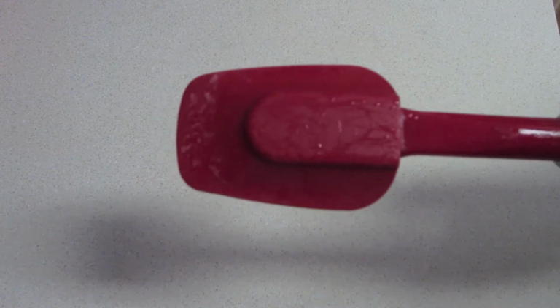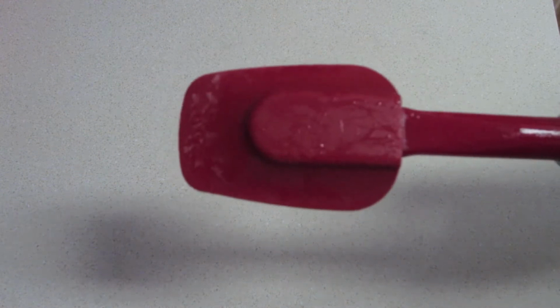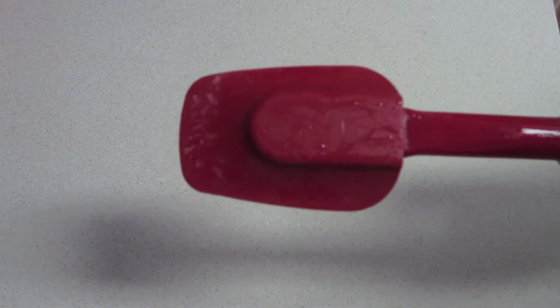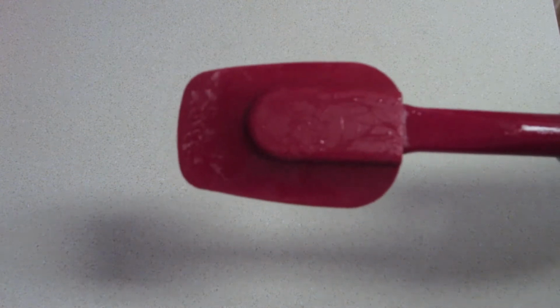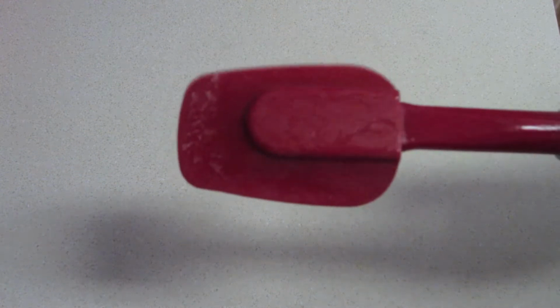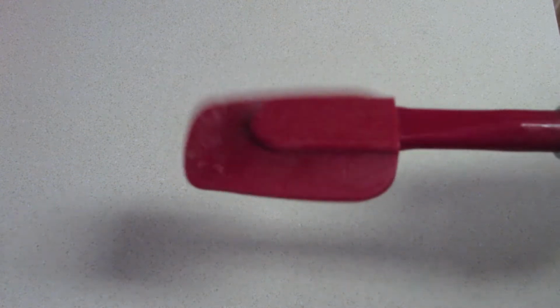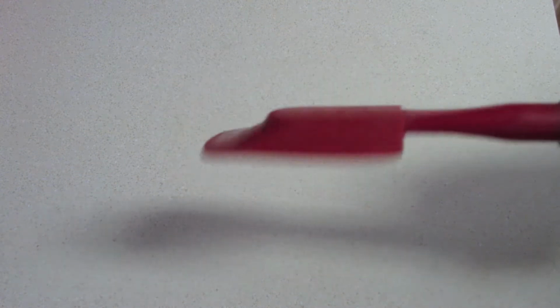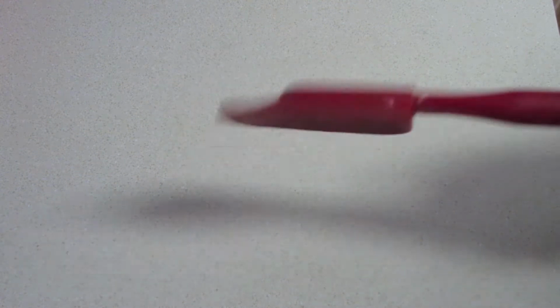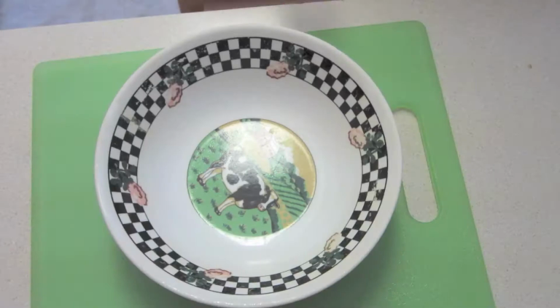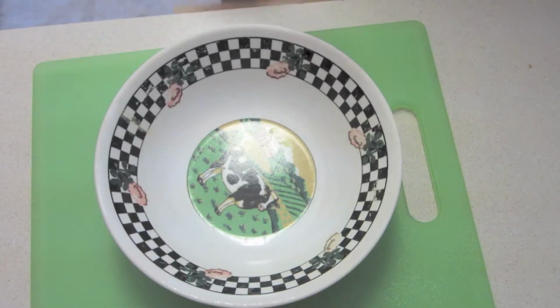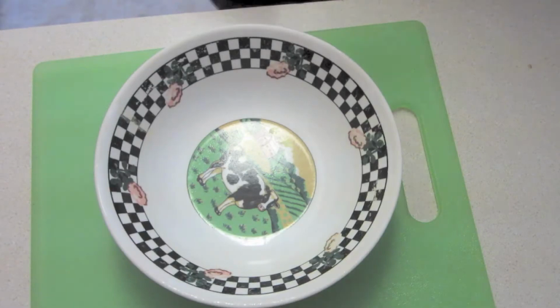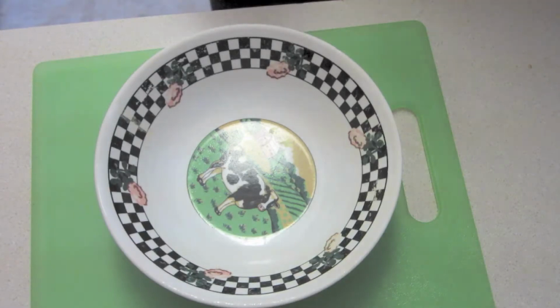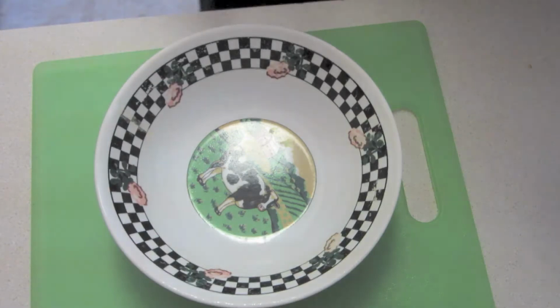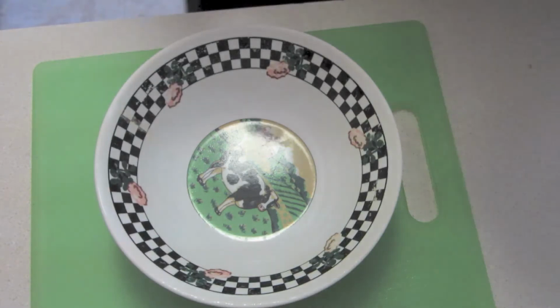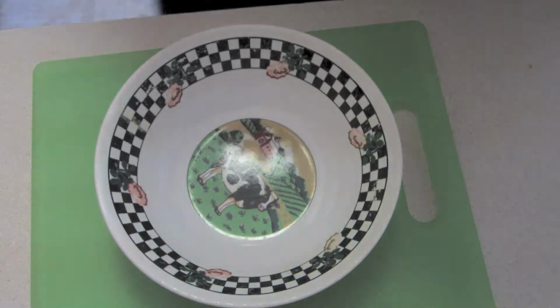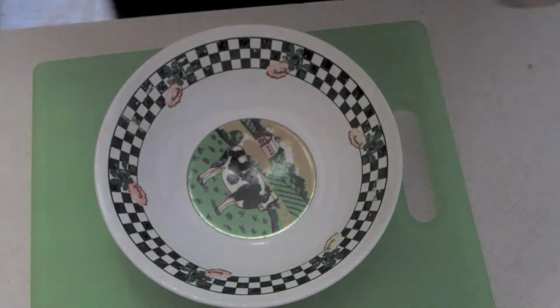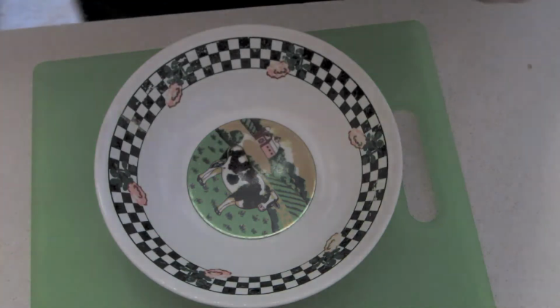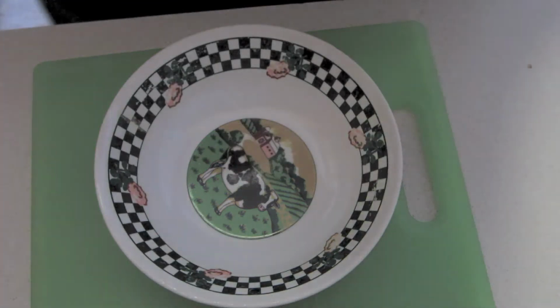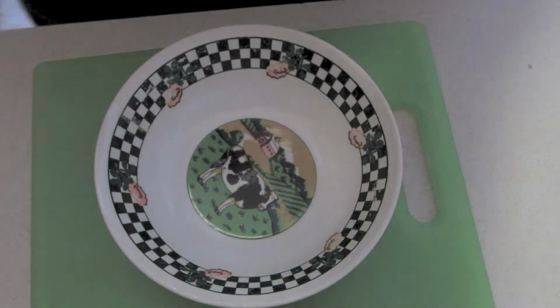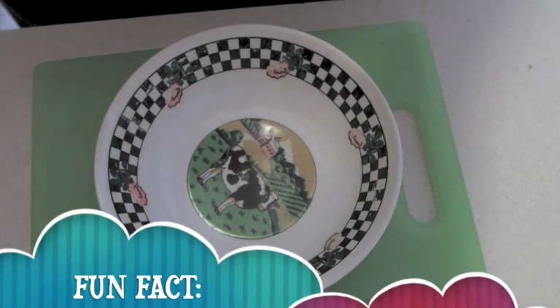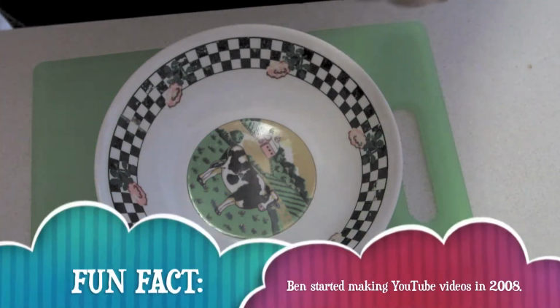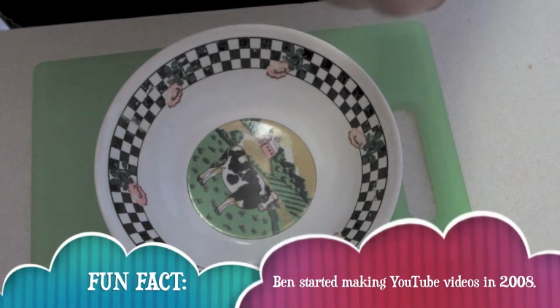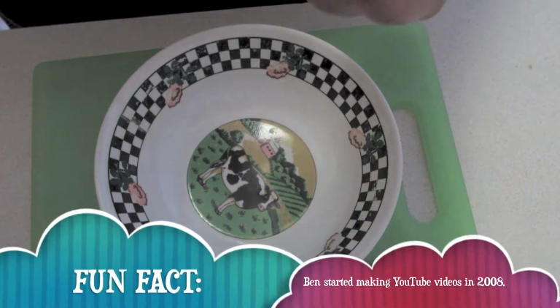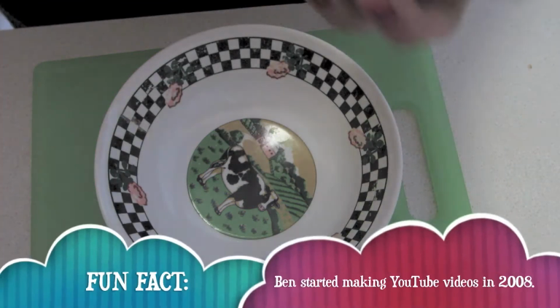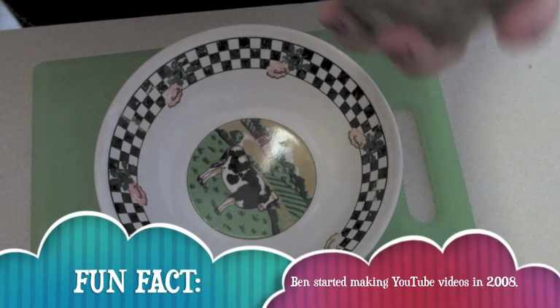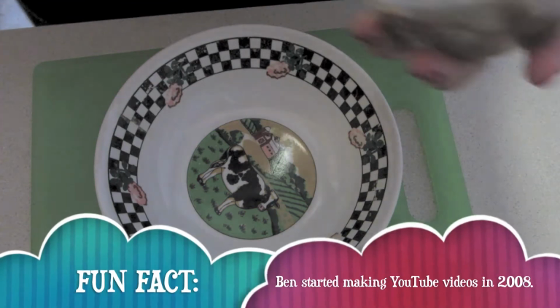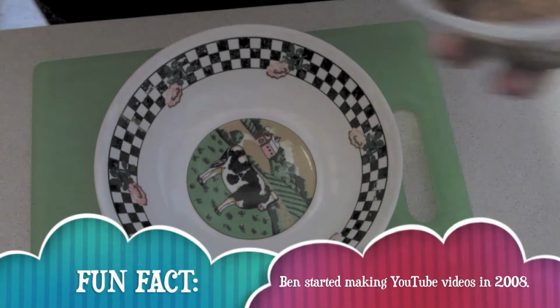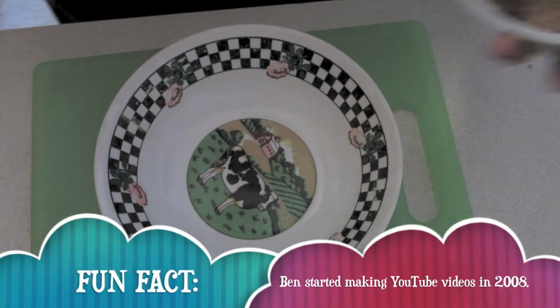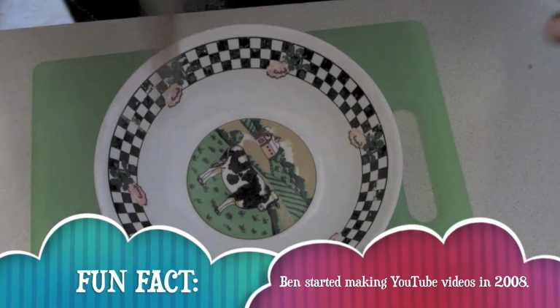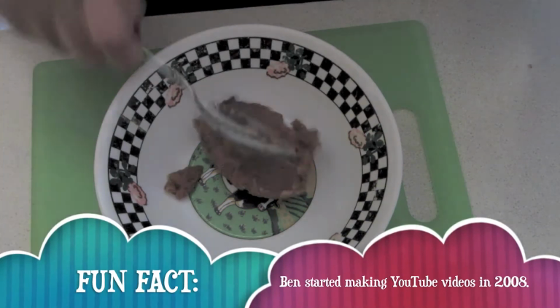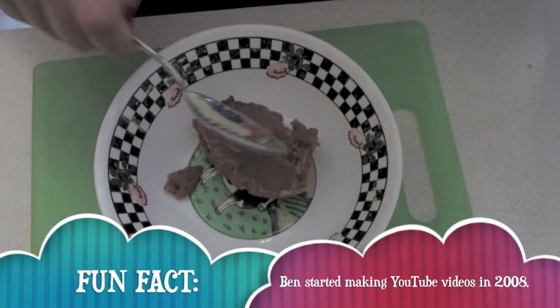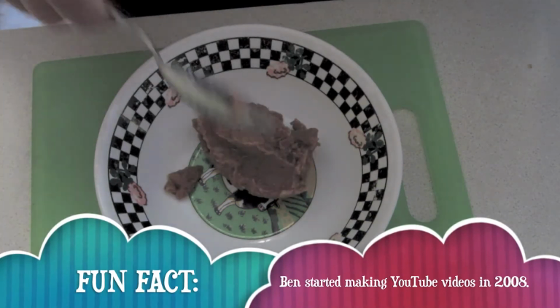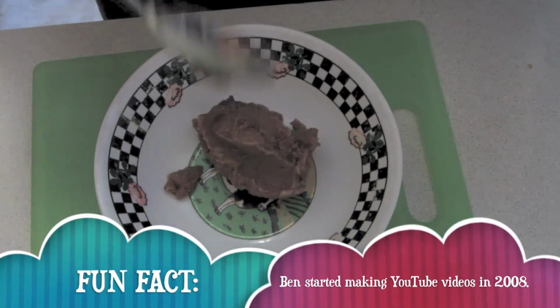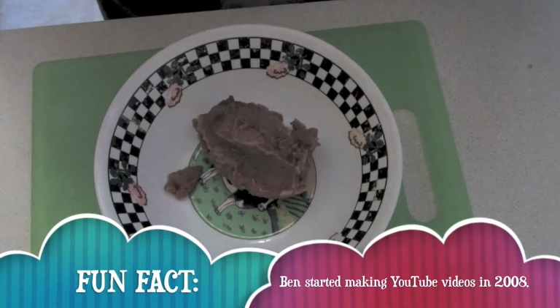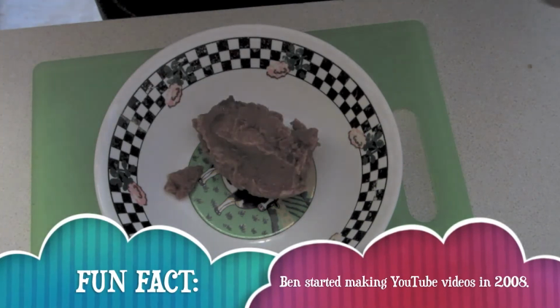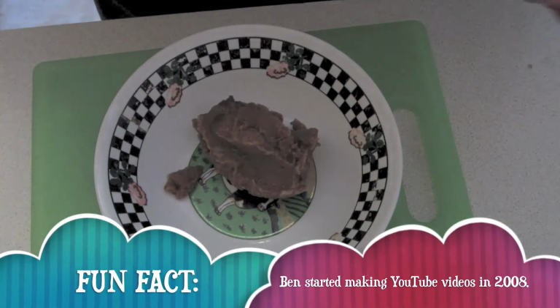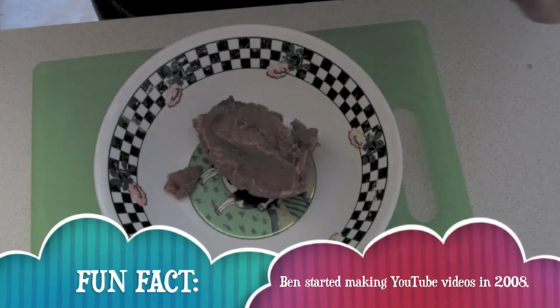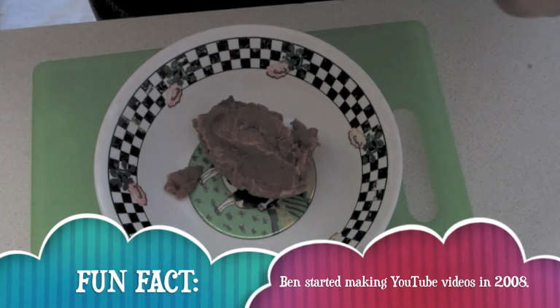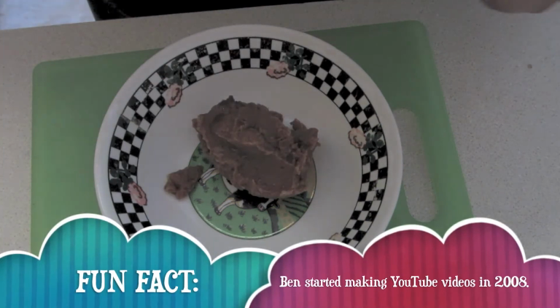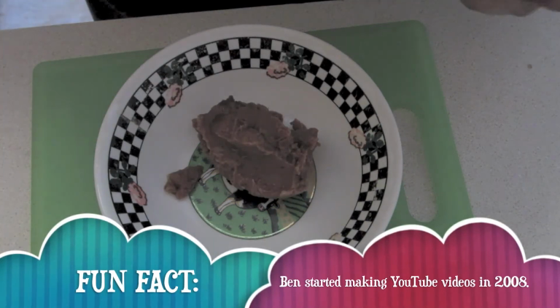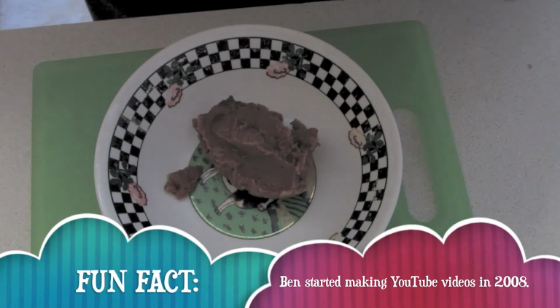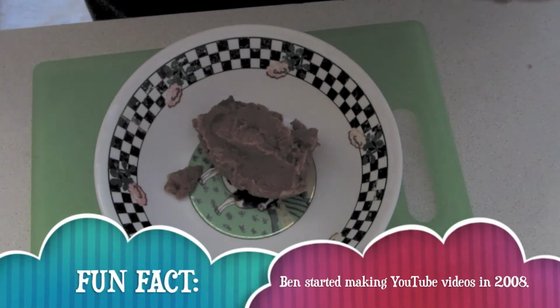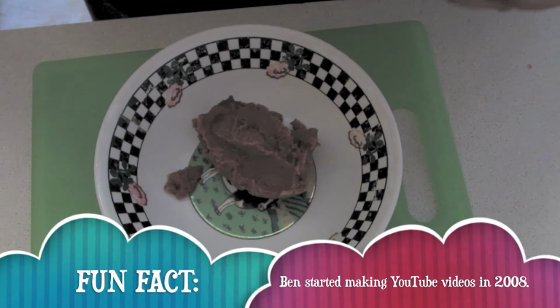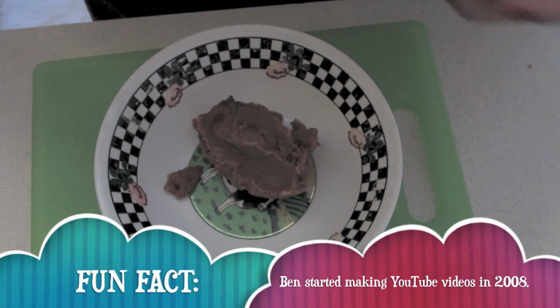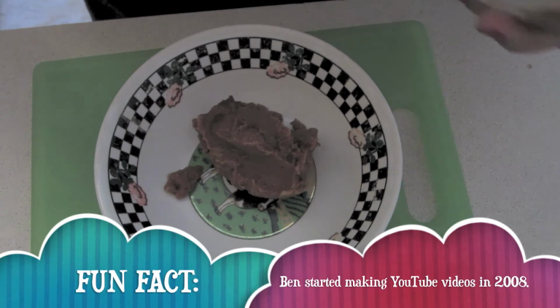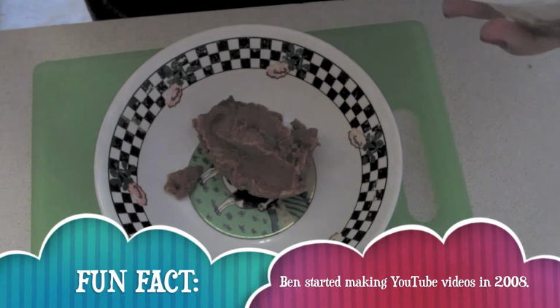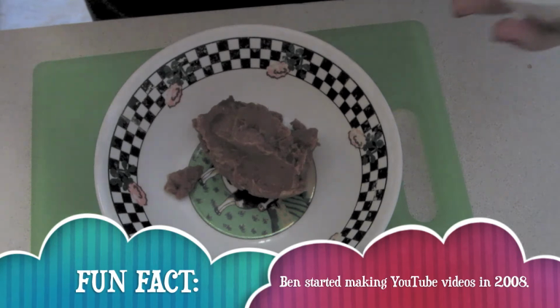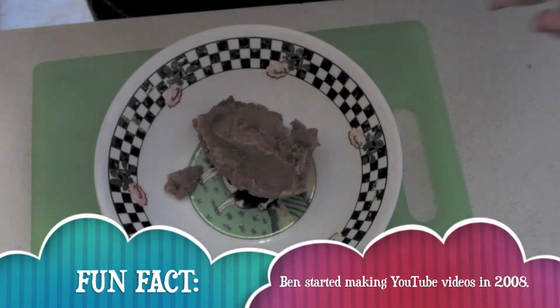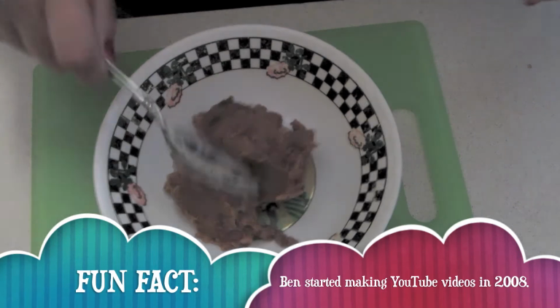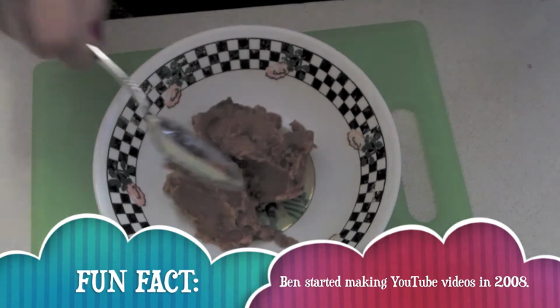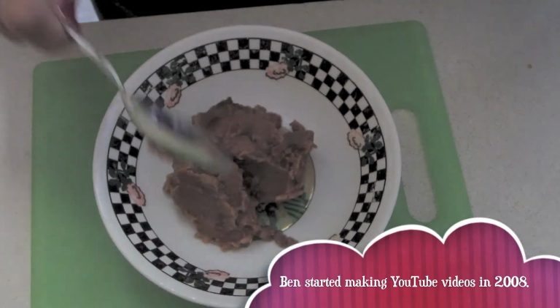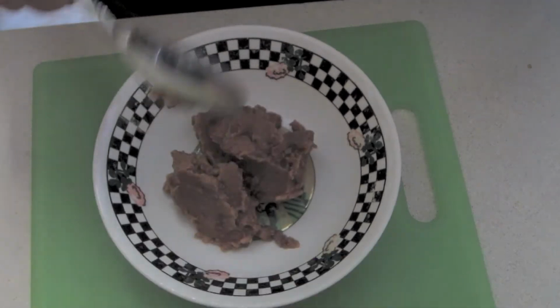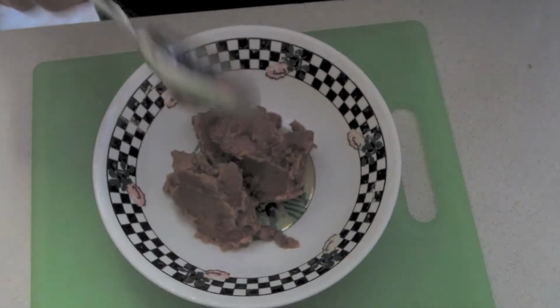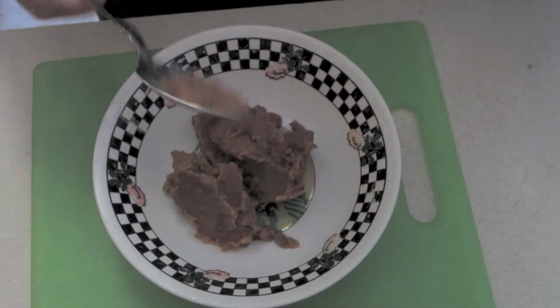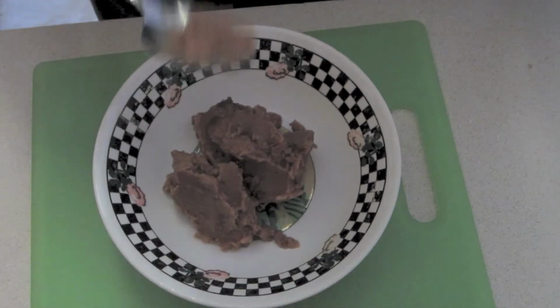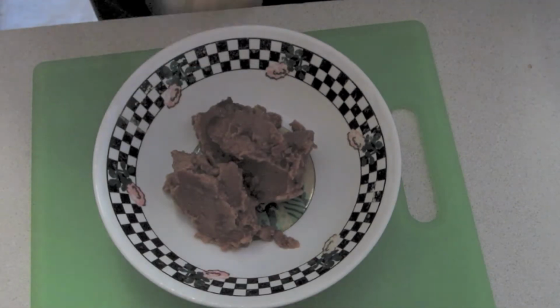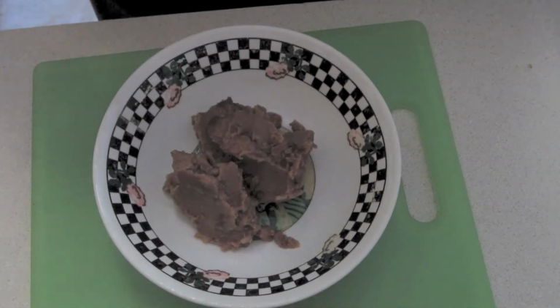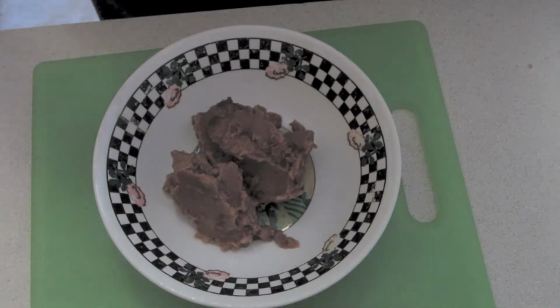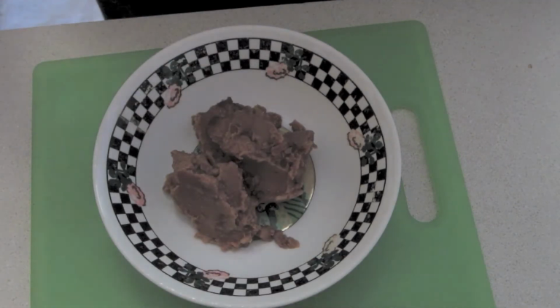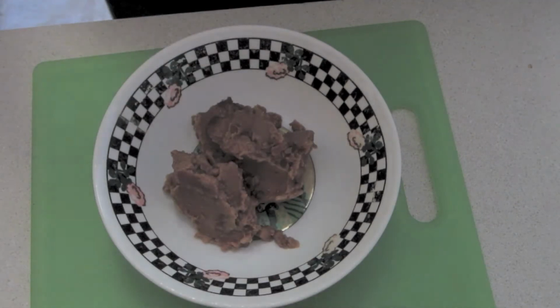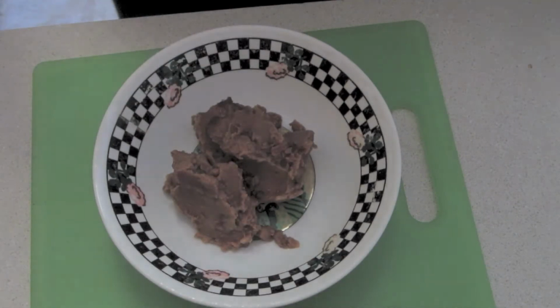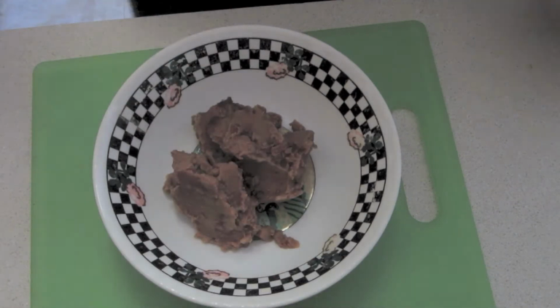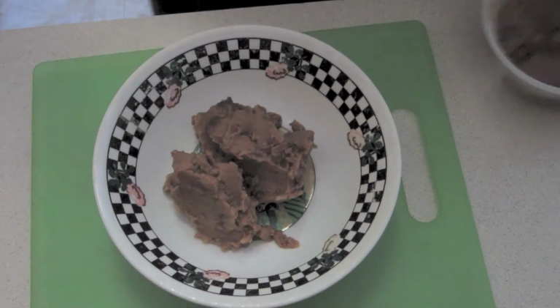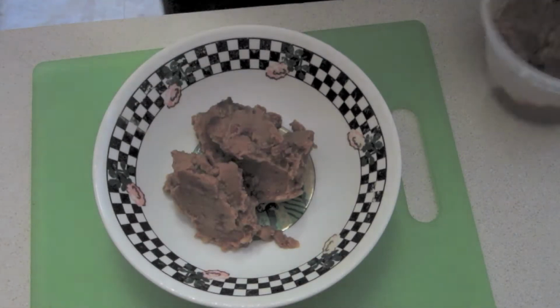Let's get started. Take your mixing bowl and put the beans in it. After this, set the bowl aside.